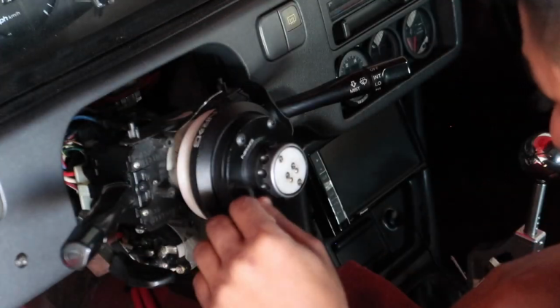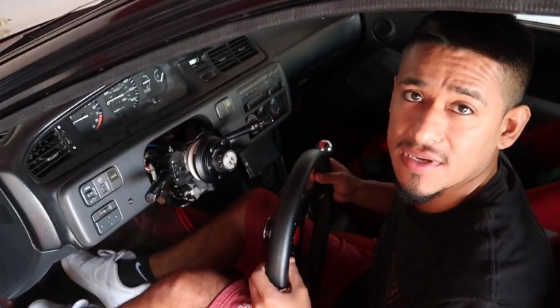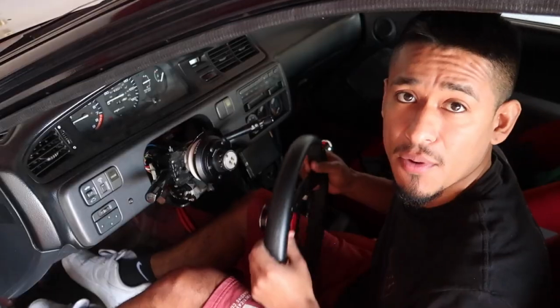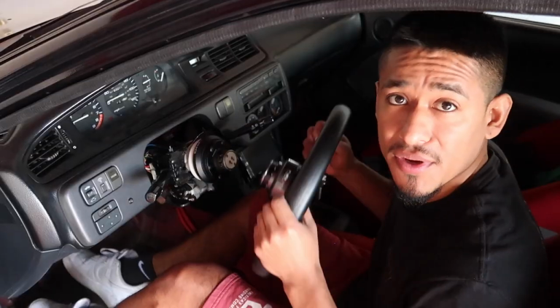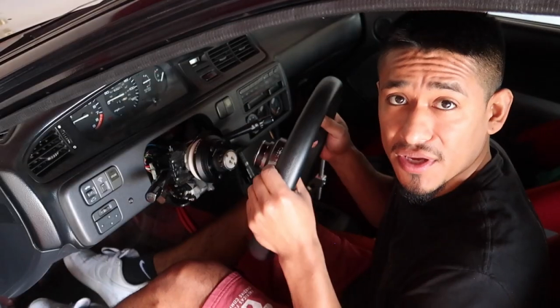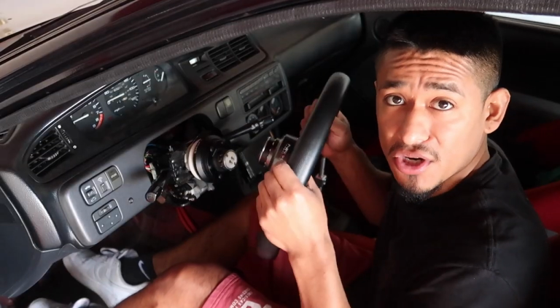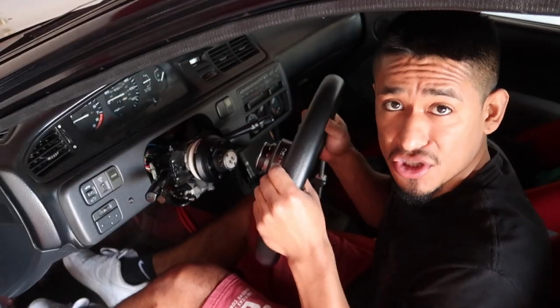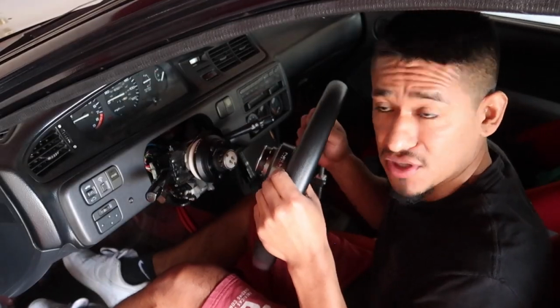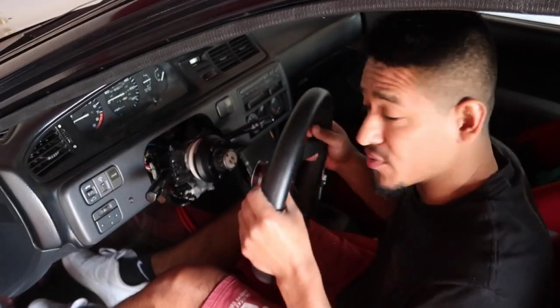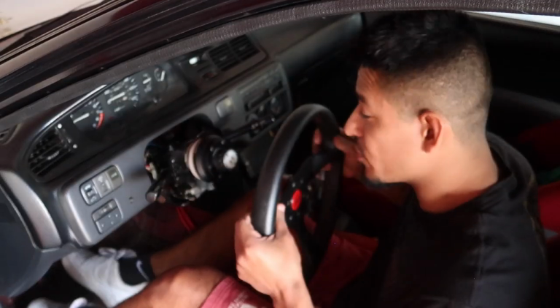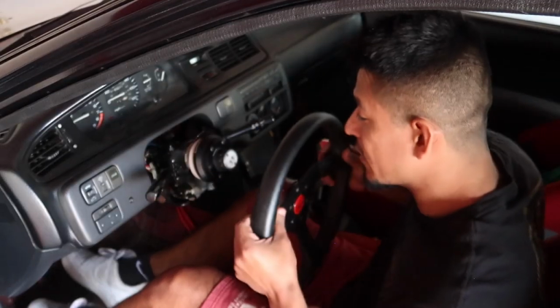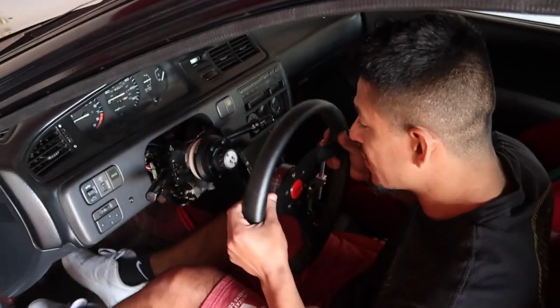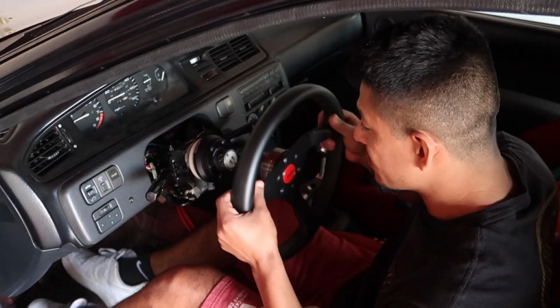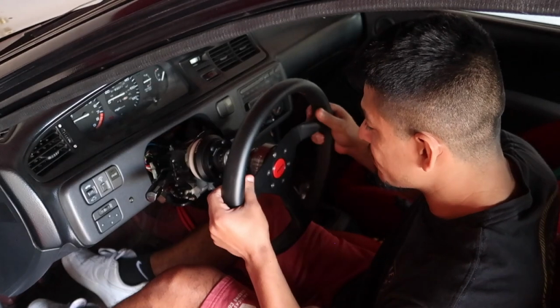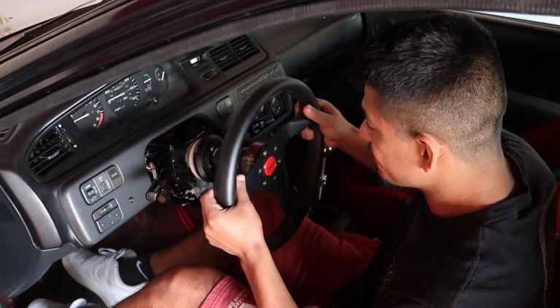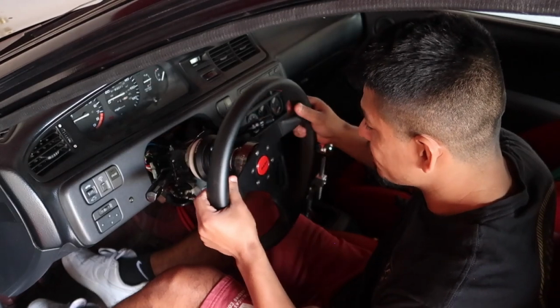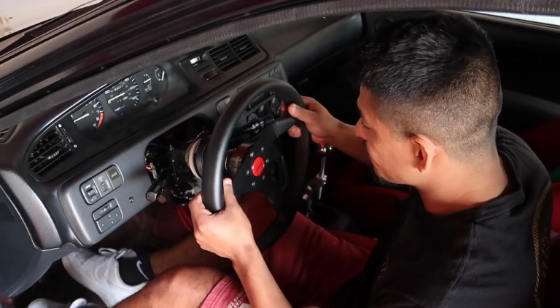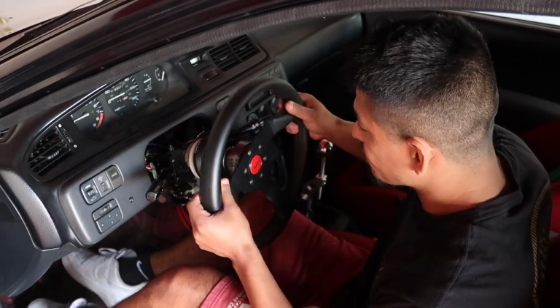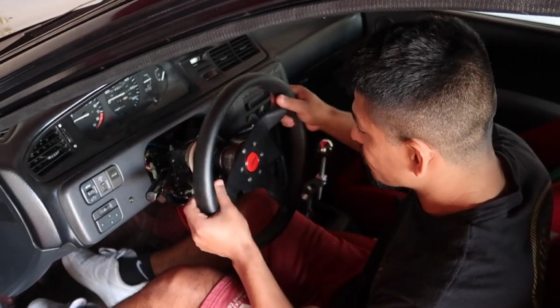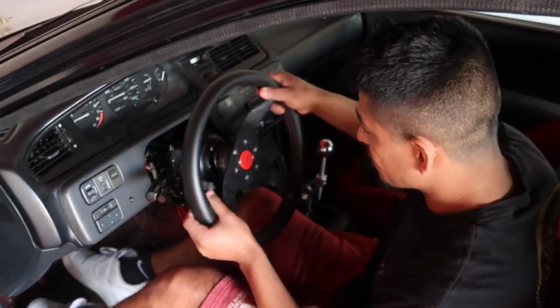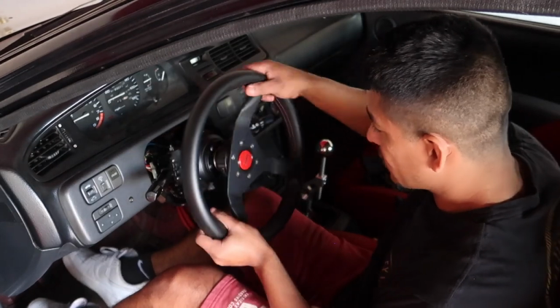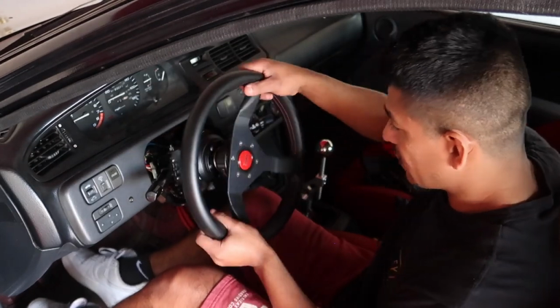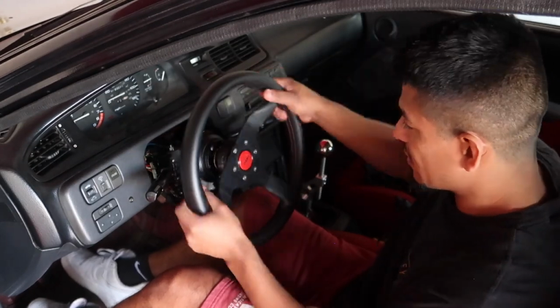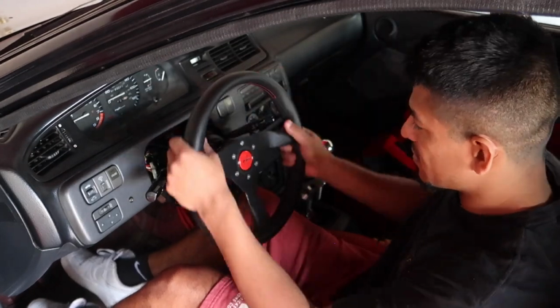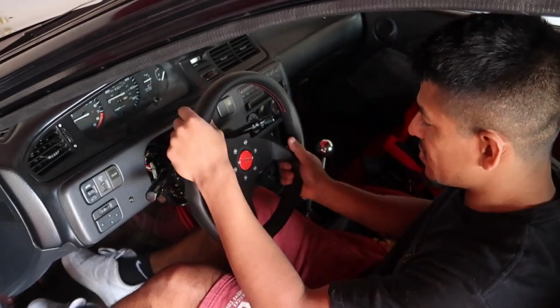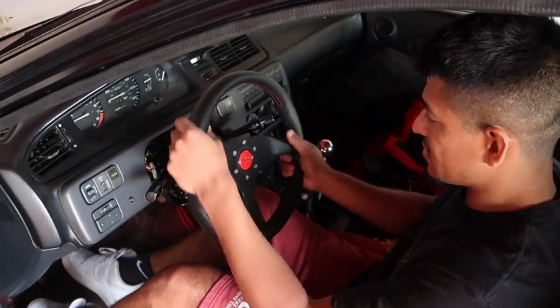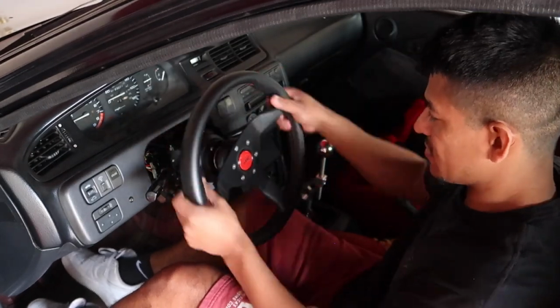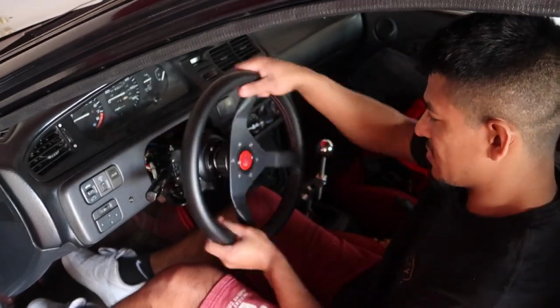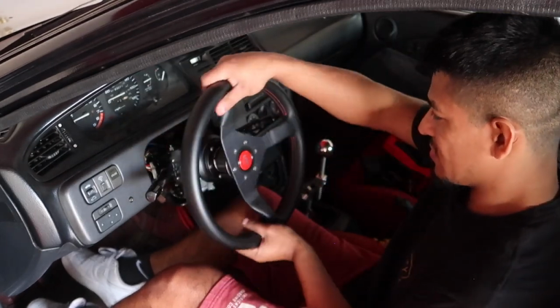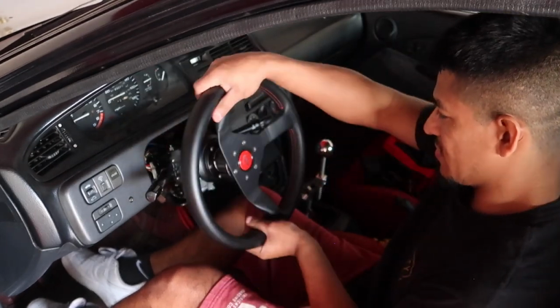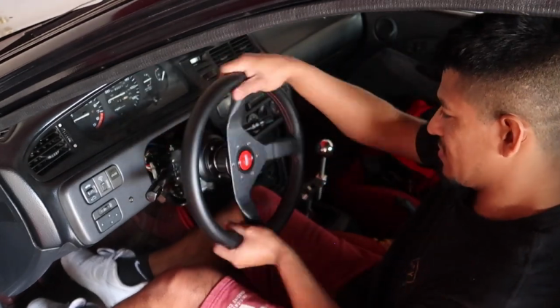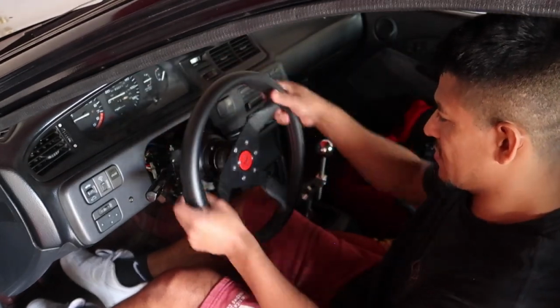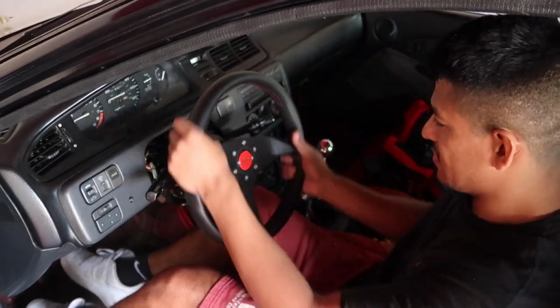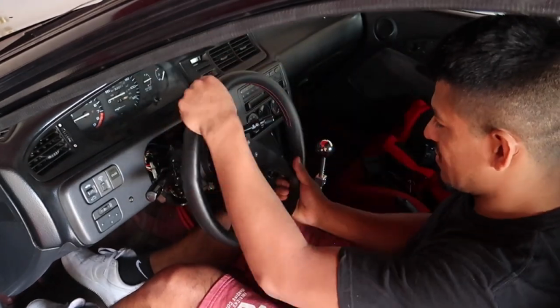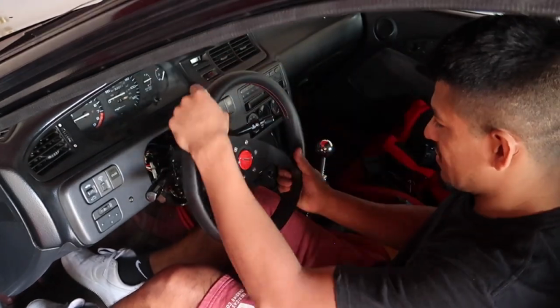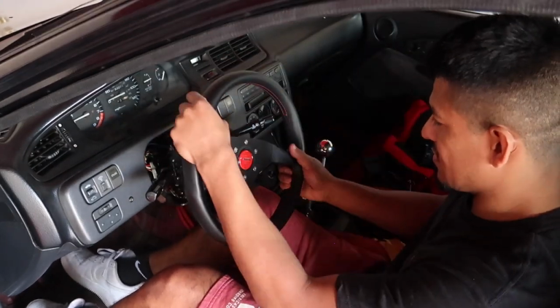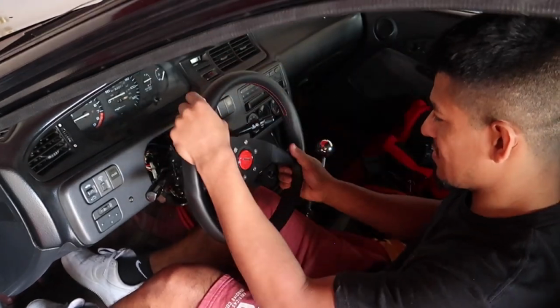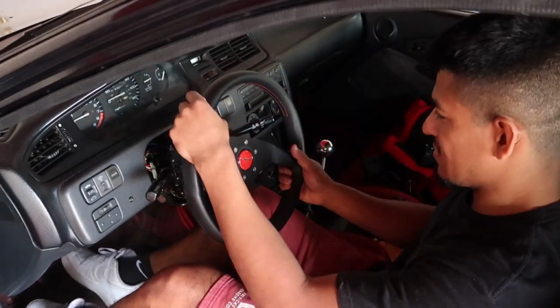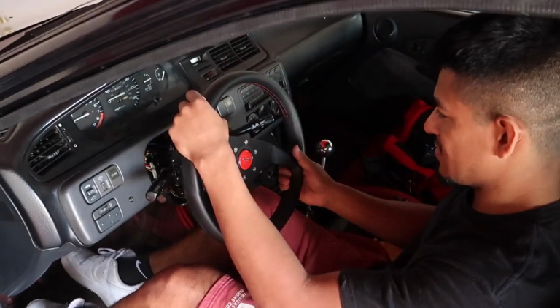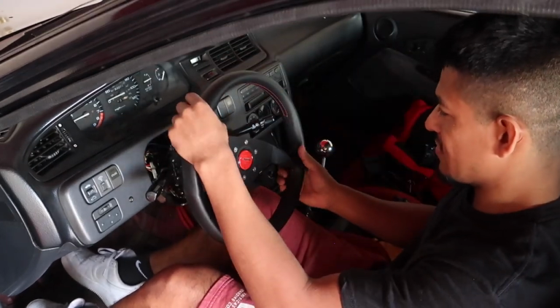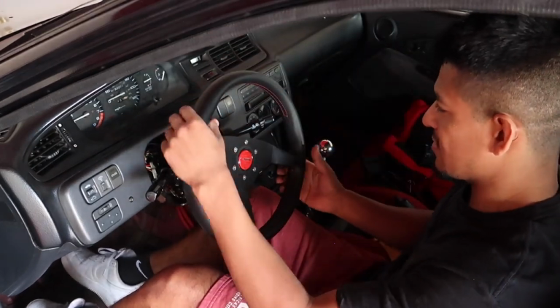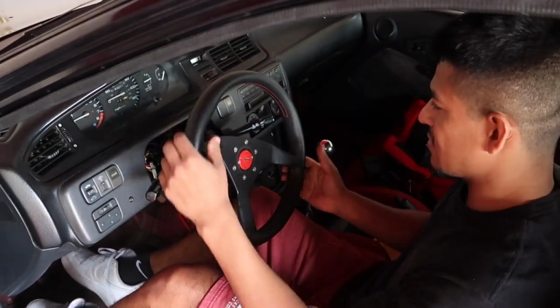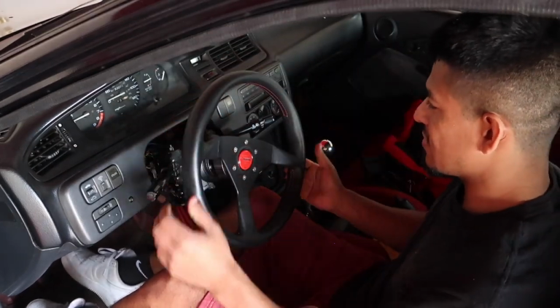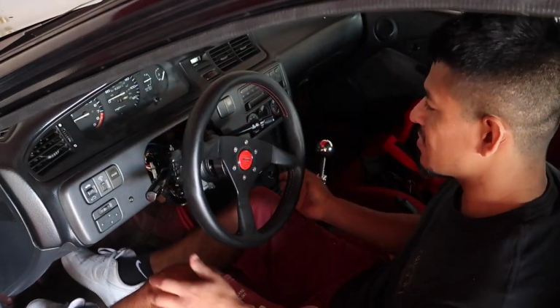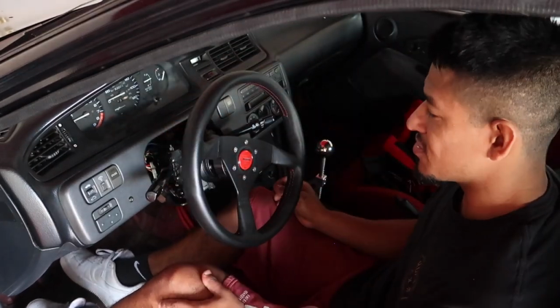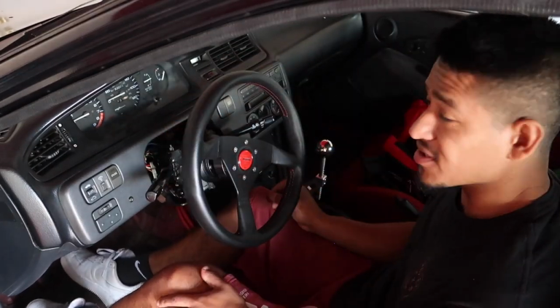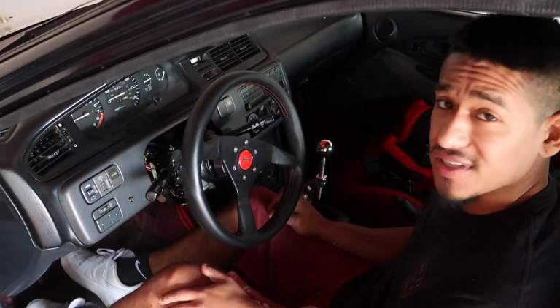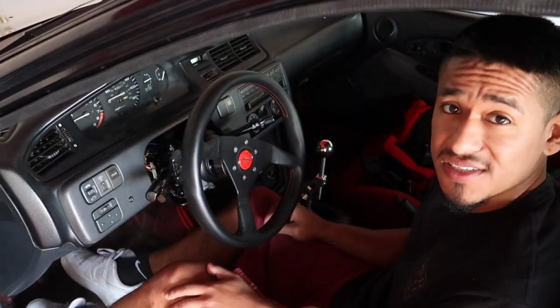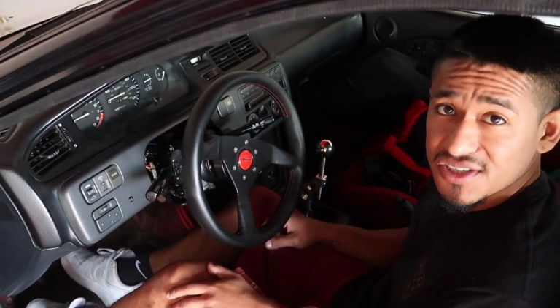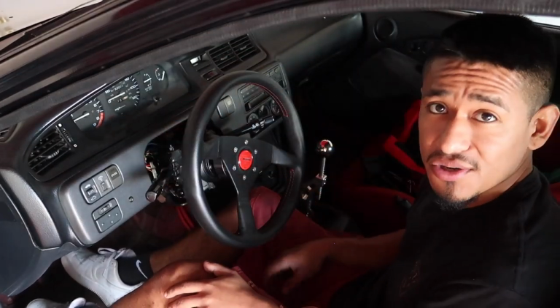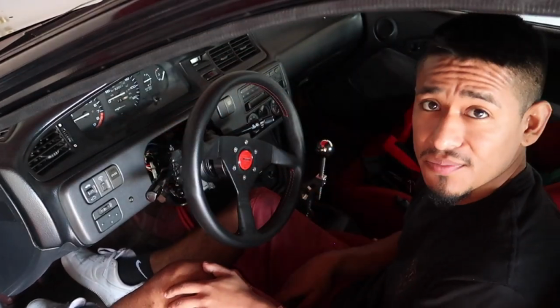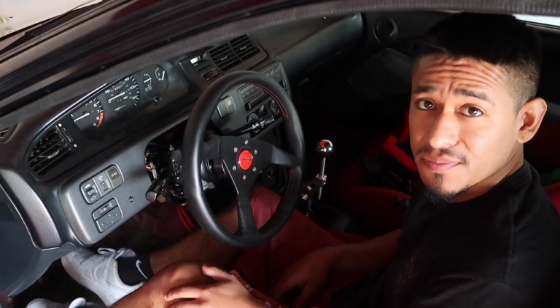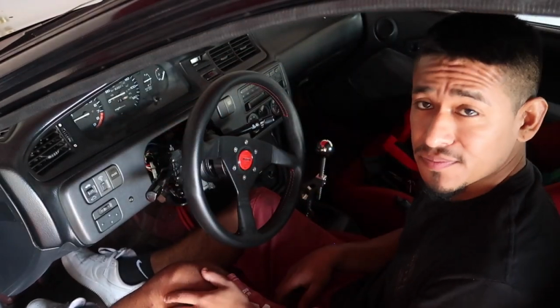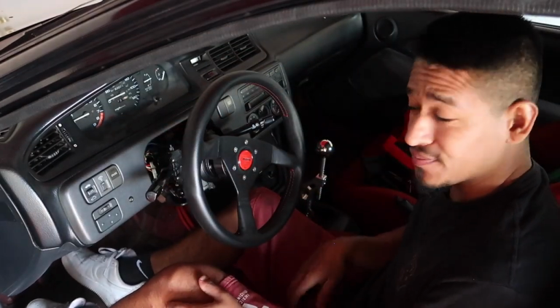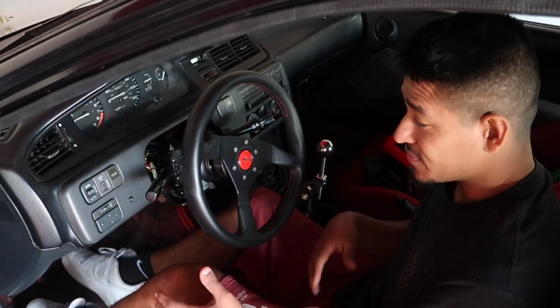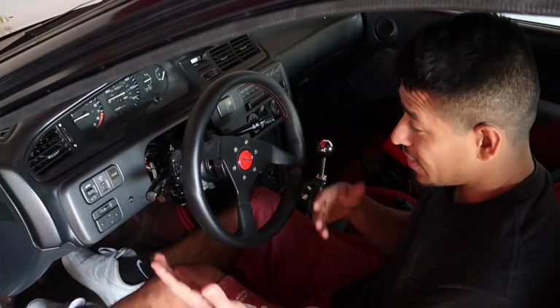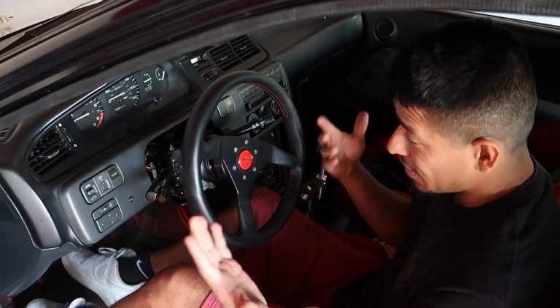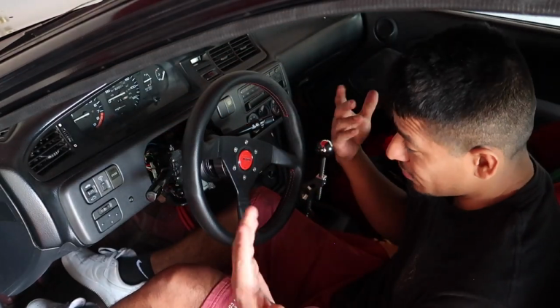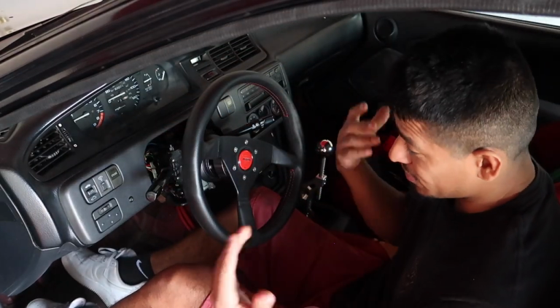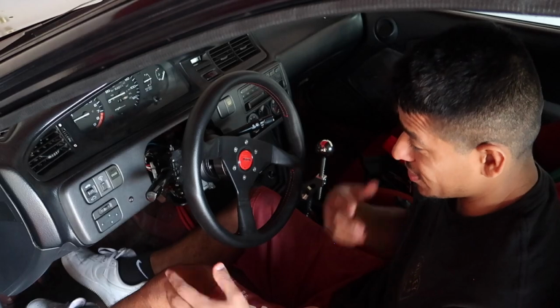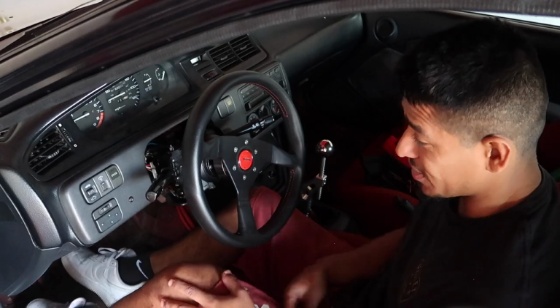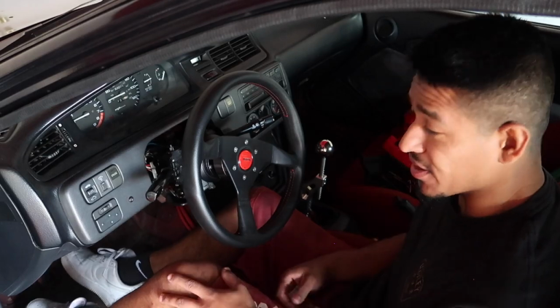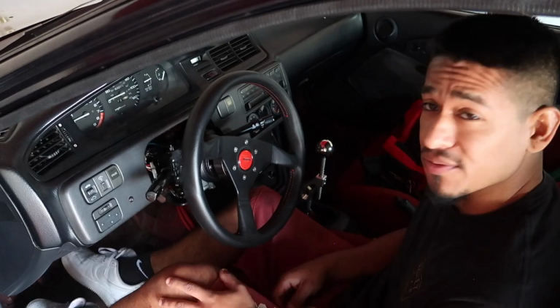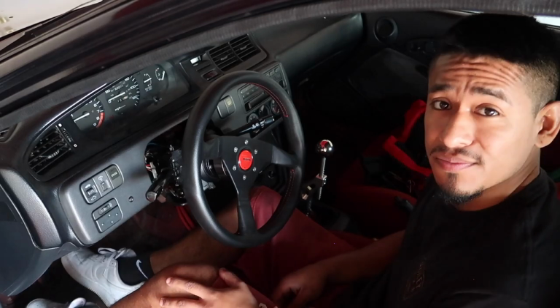Now we can get our steering wheel in, just like so.